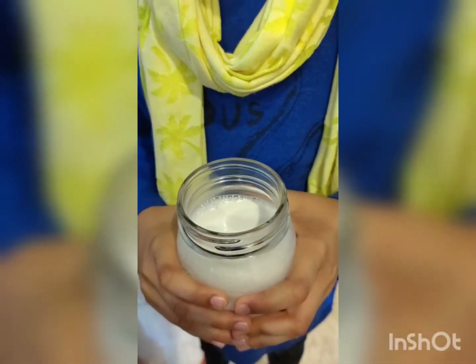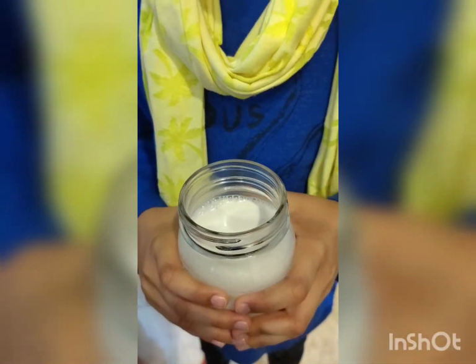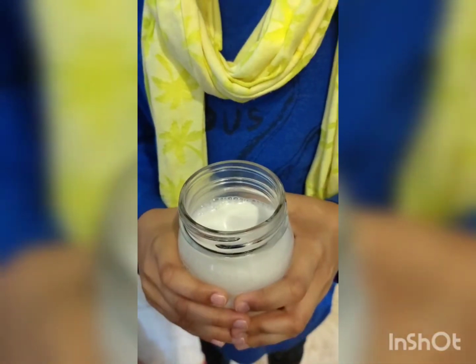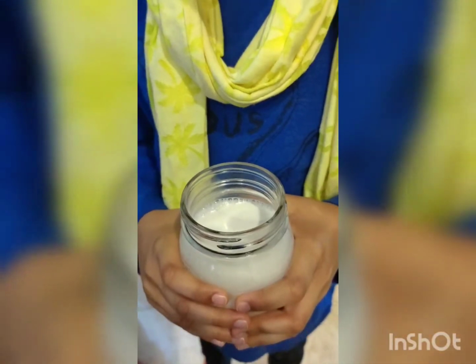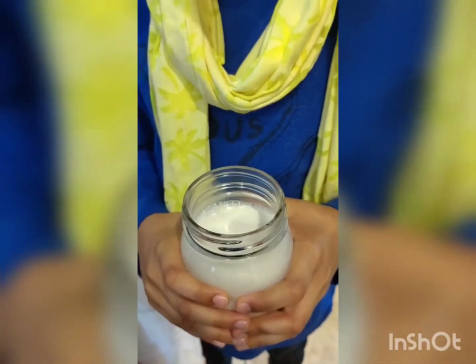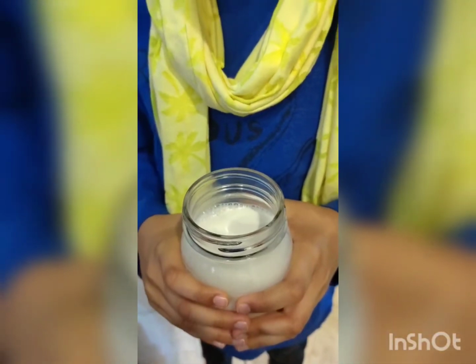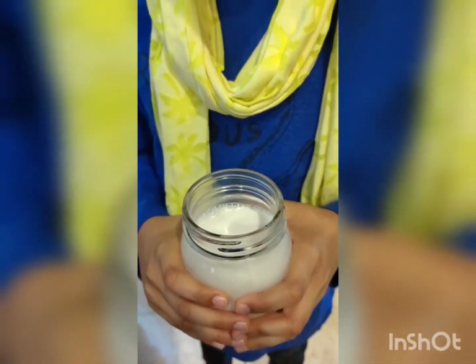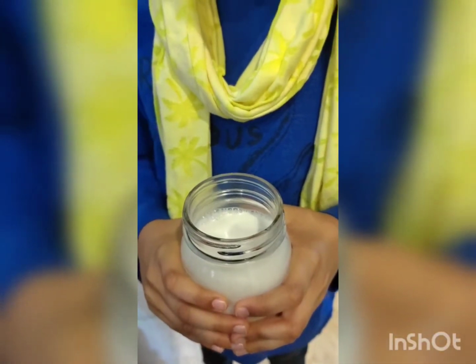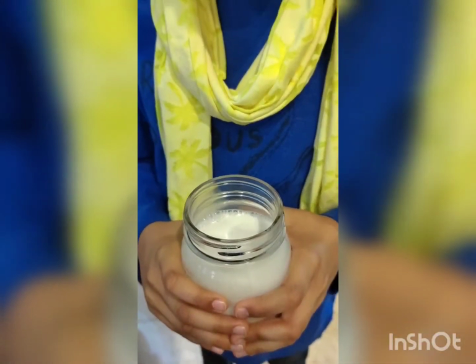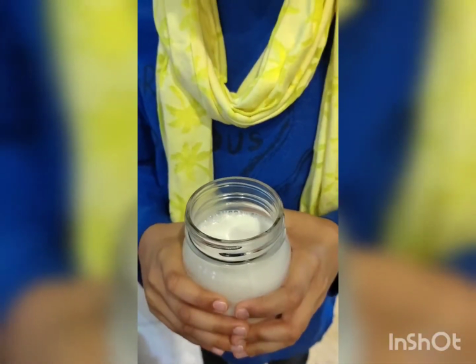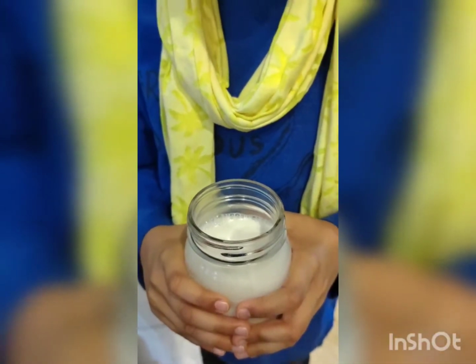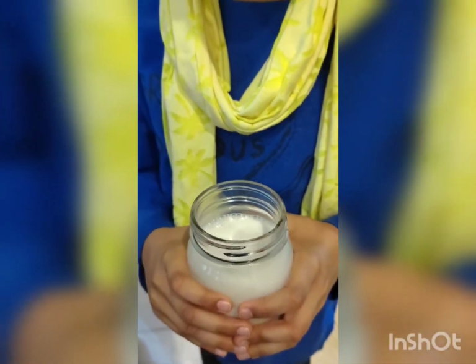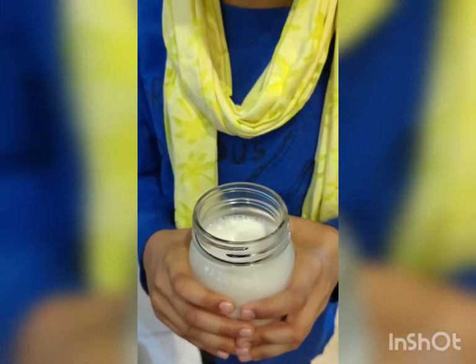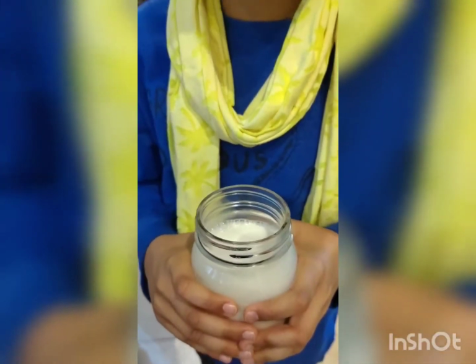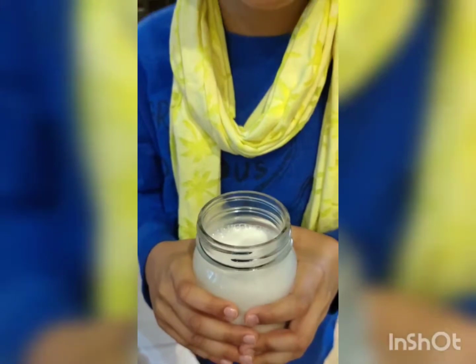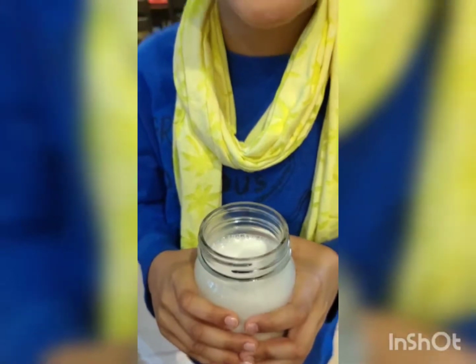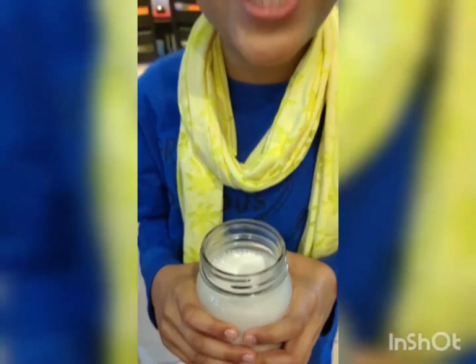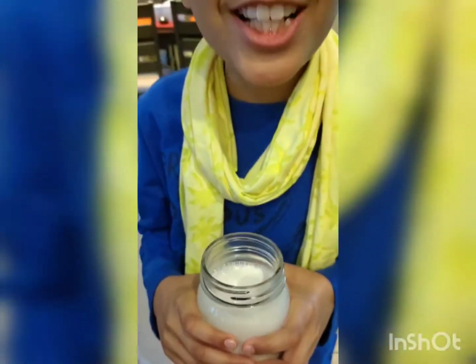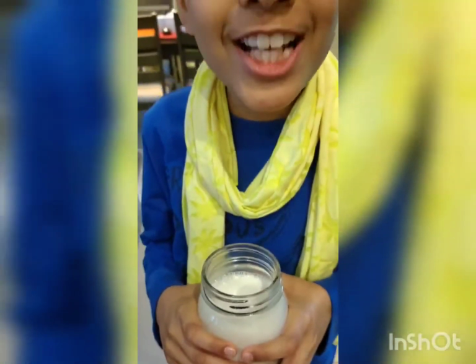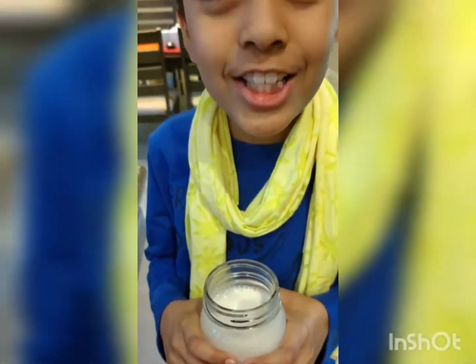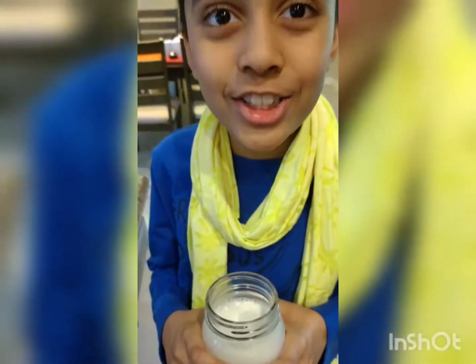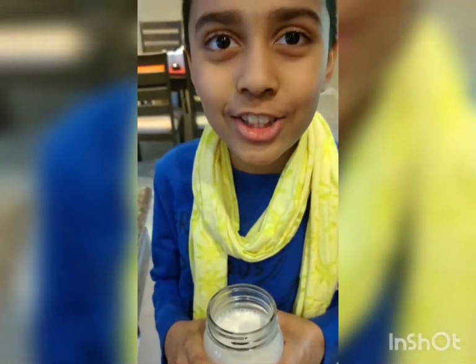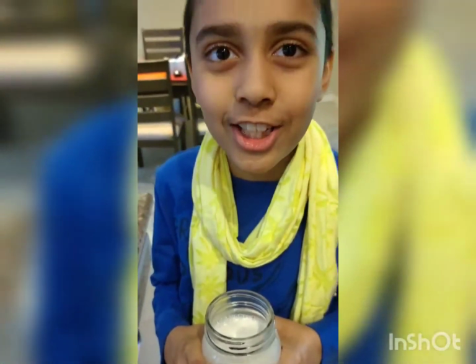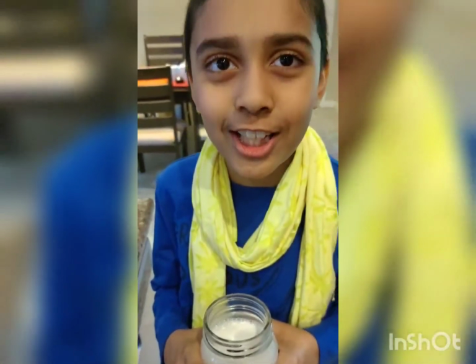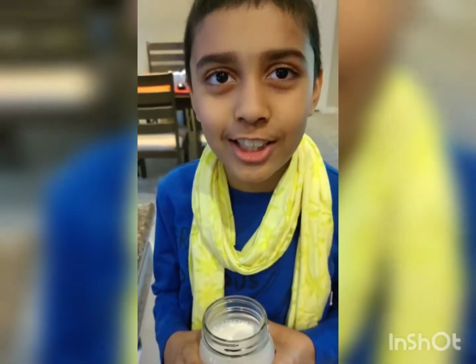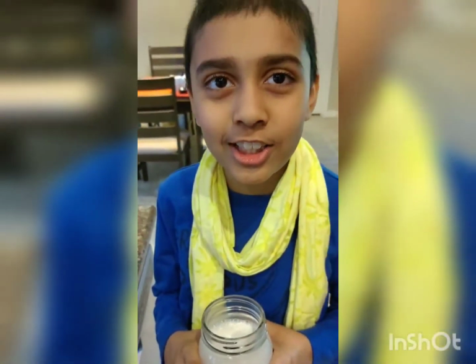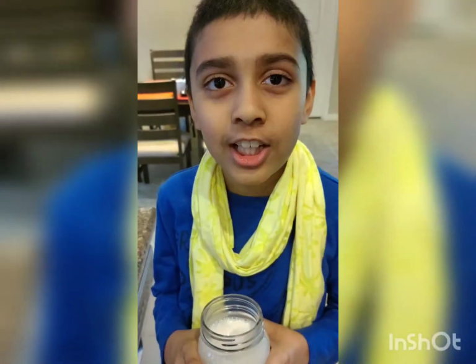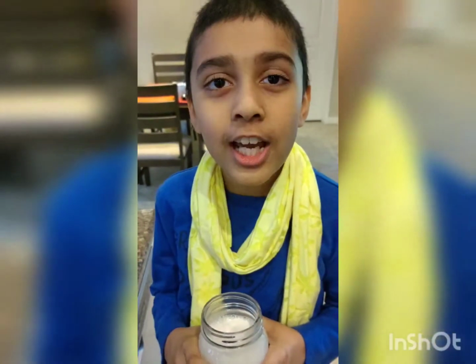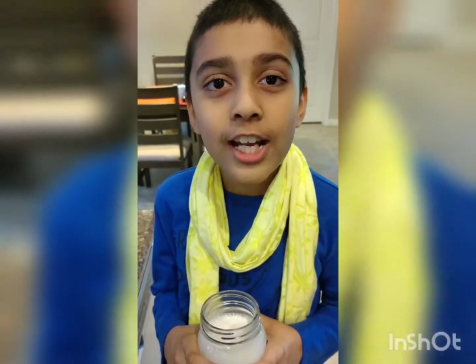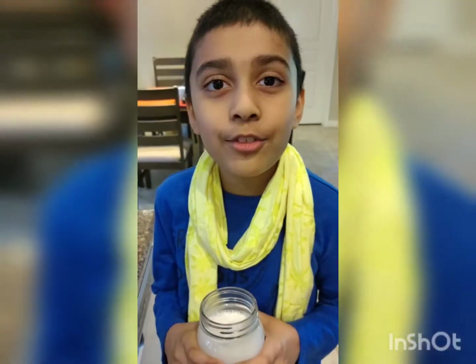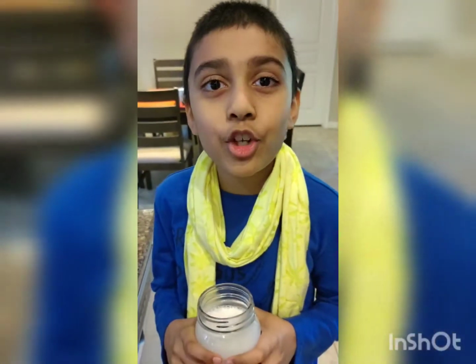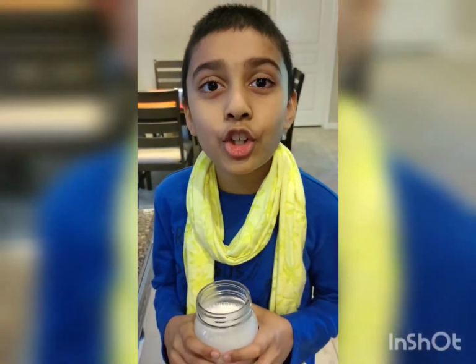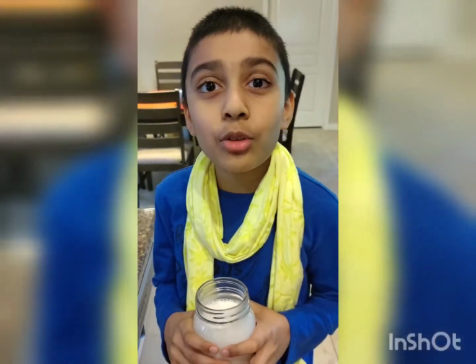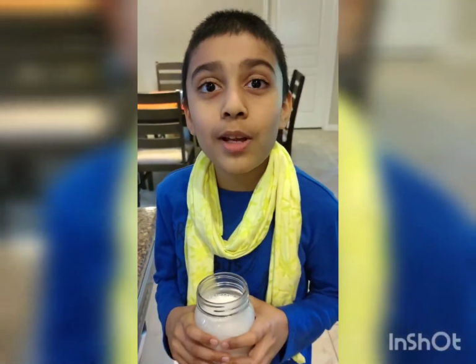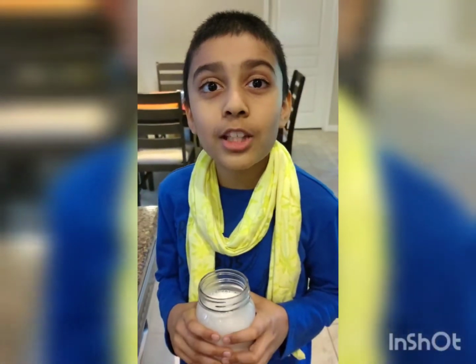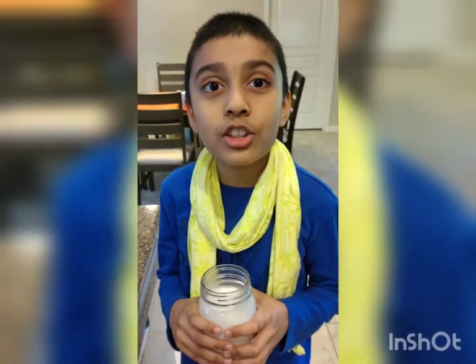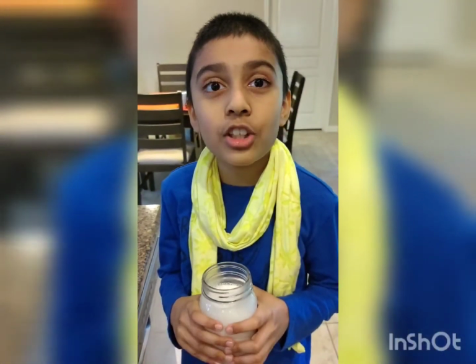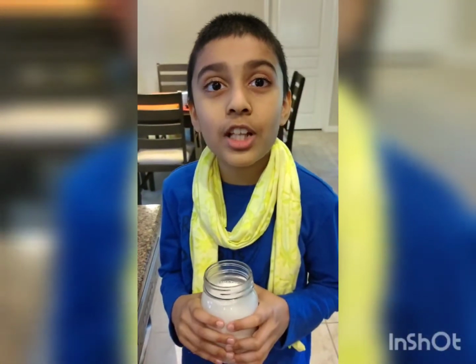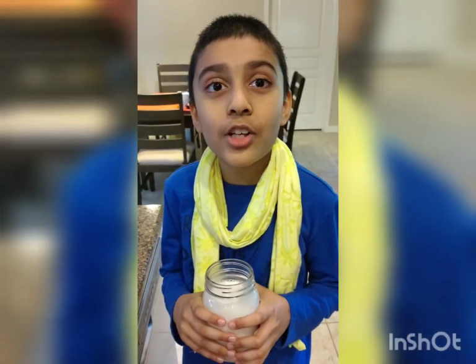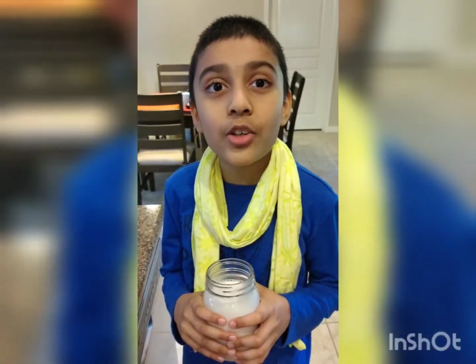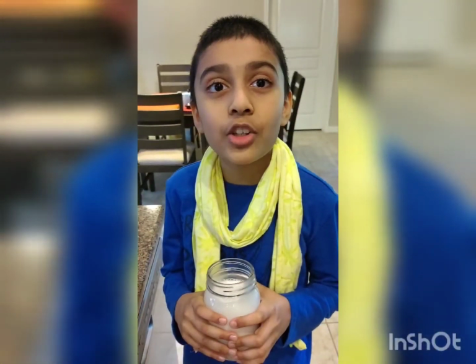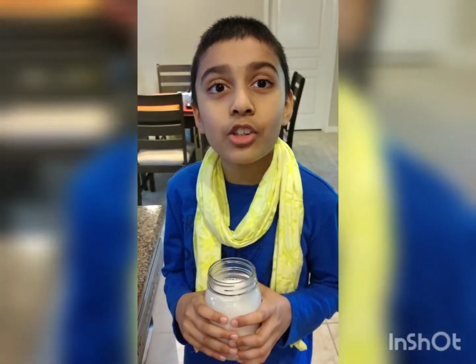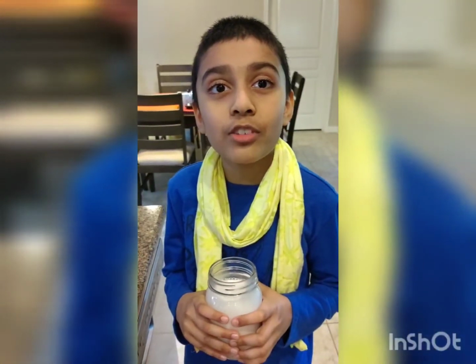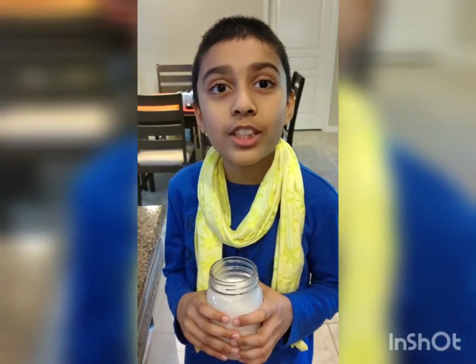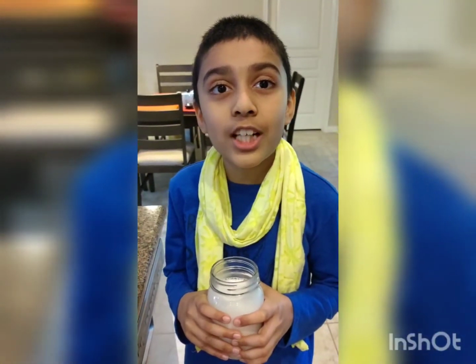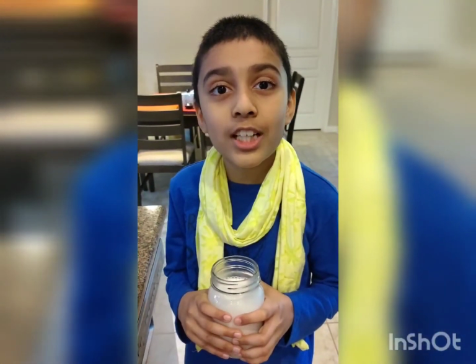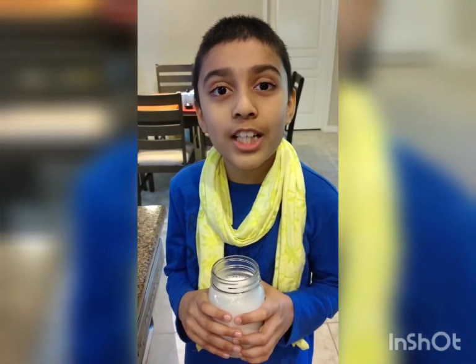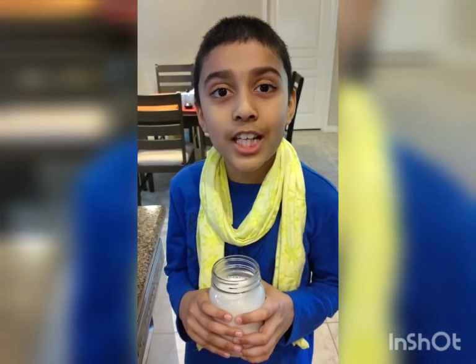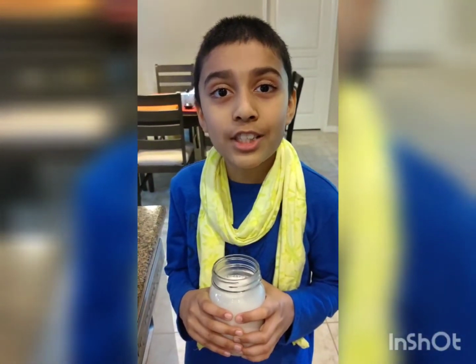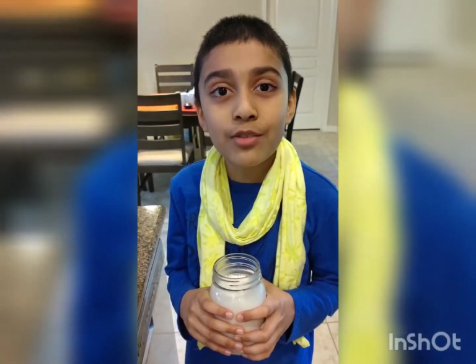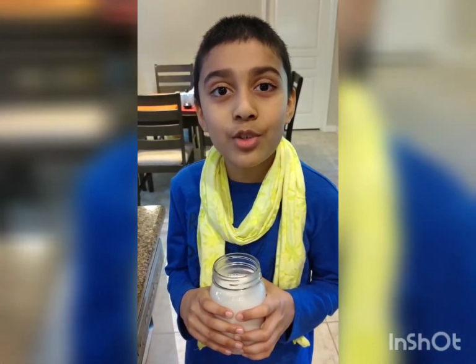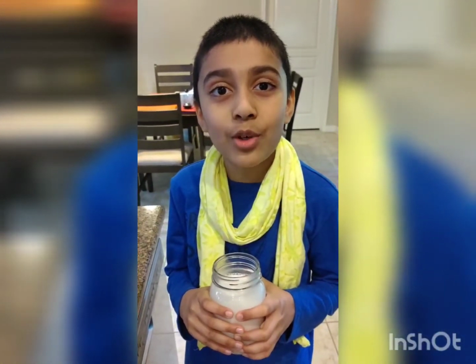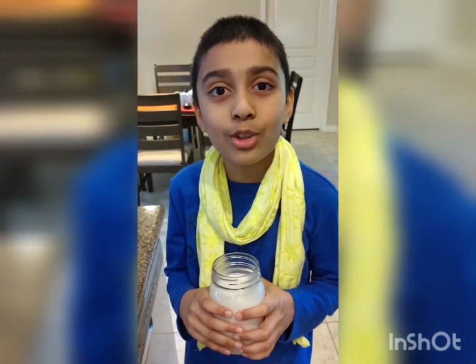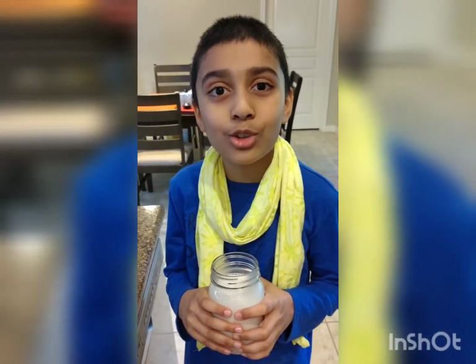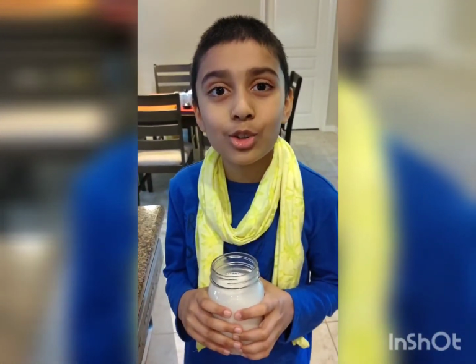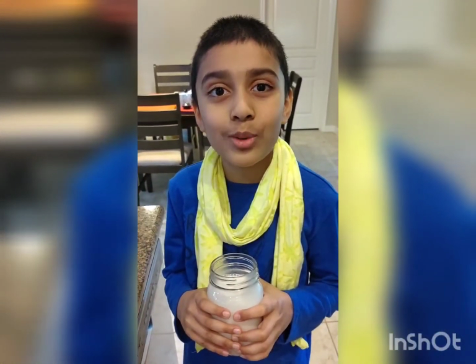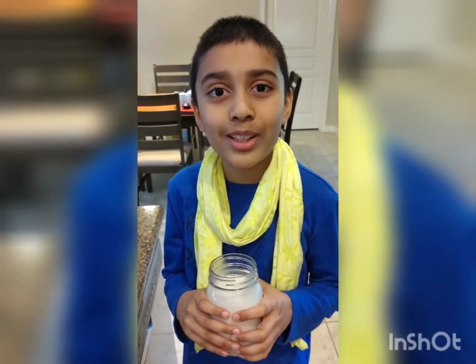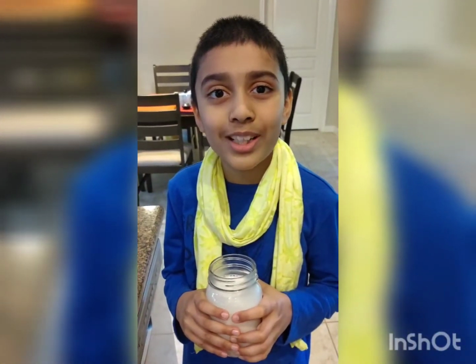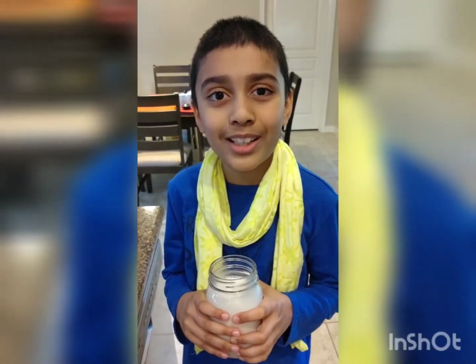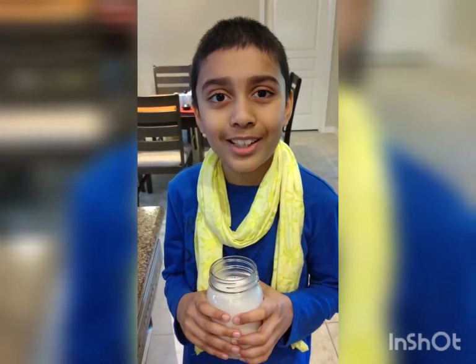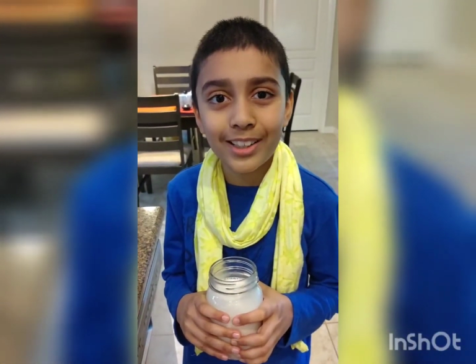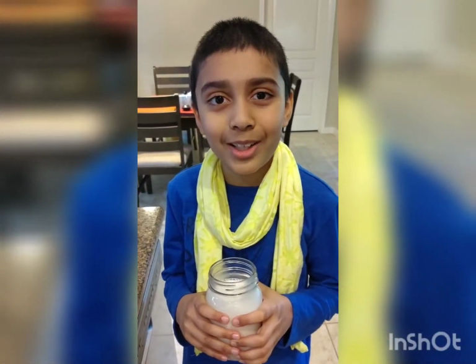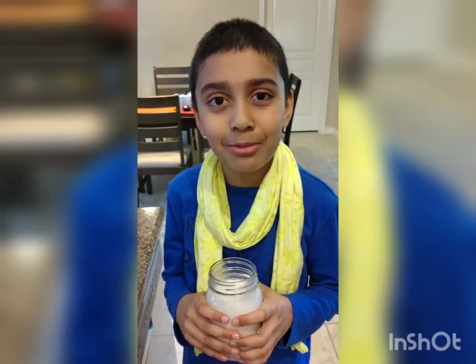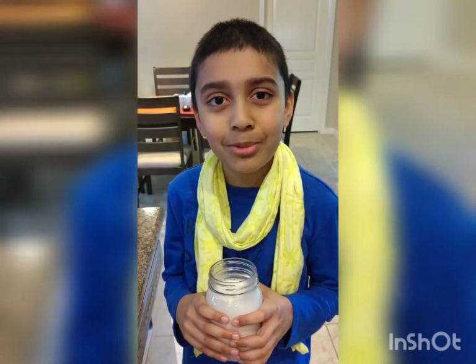Now it is ready, it tastes delicious. And I forgot to mention that you can always add dates if you want to sweeten it up.